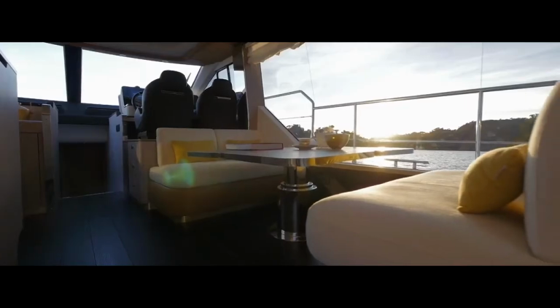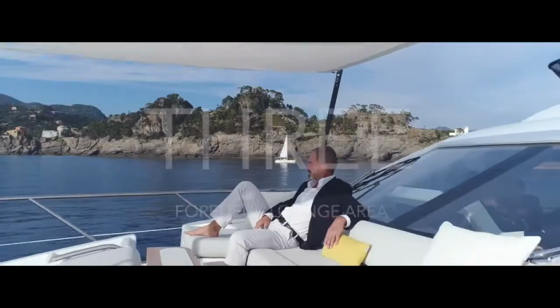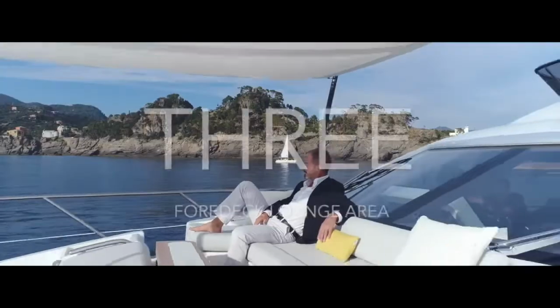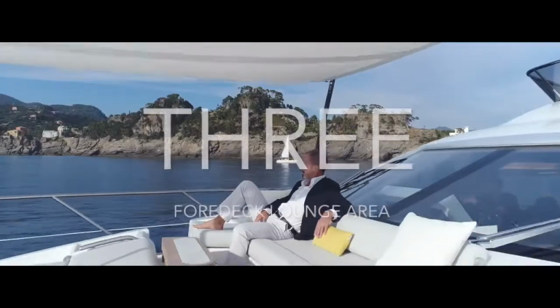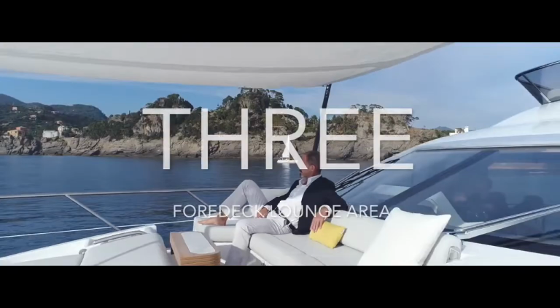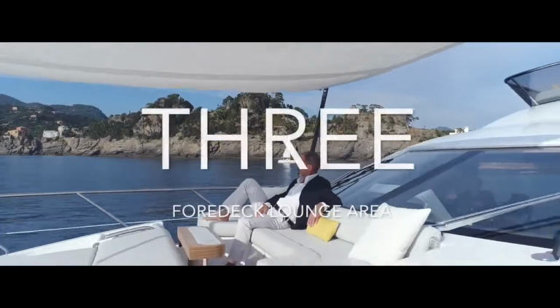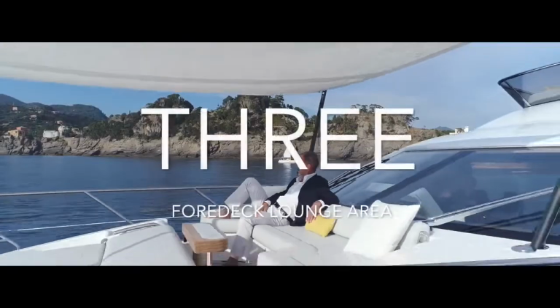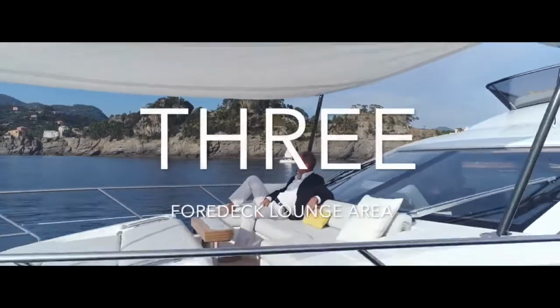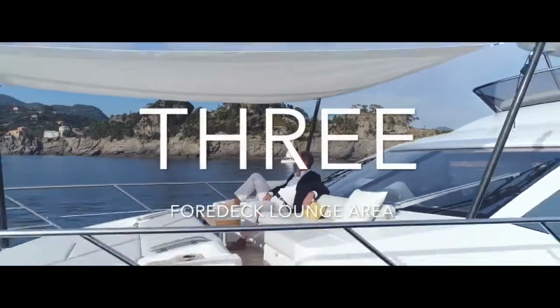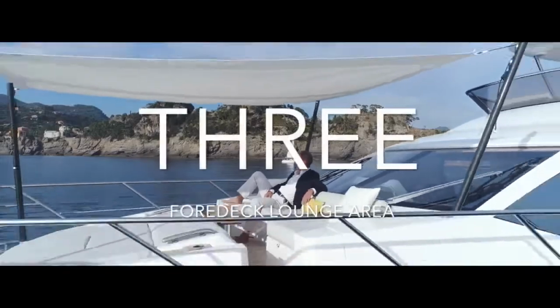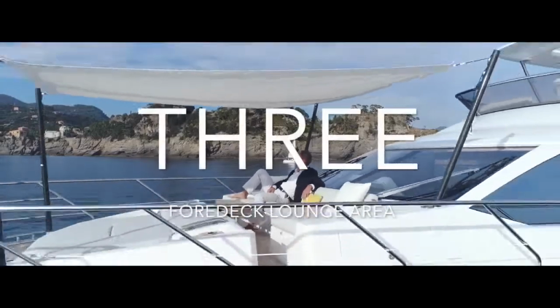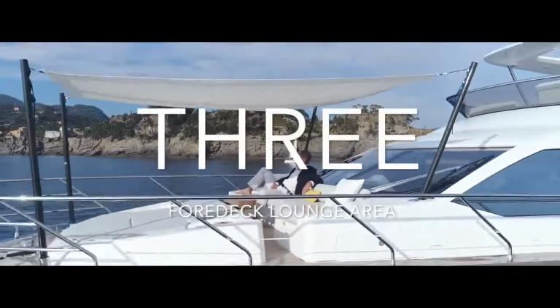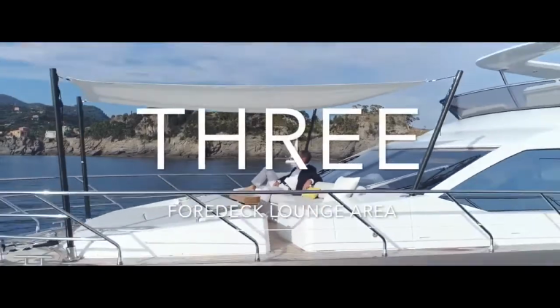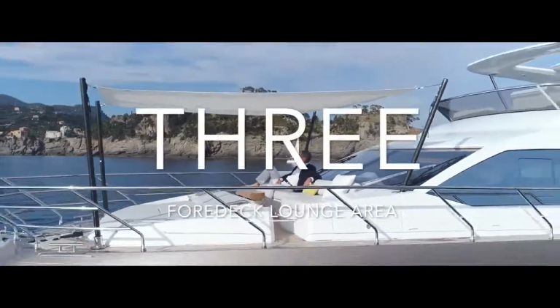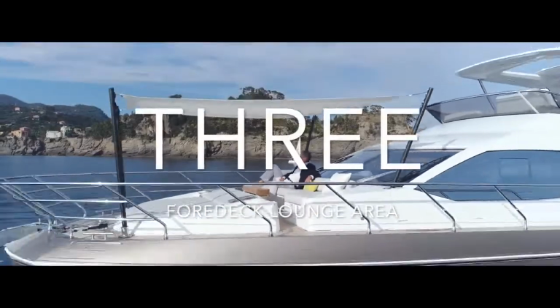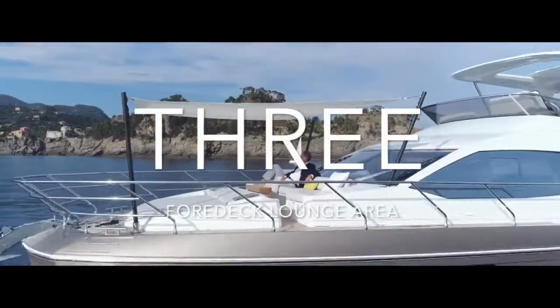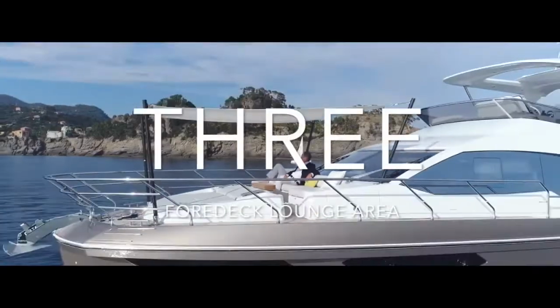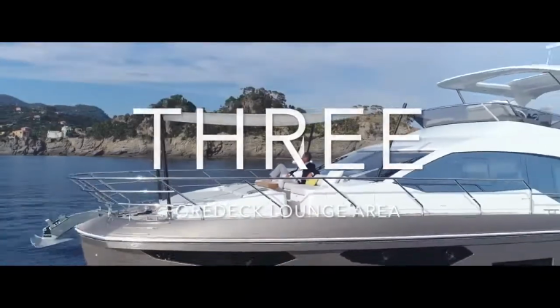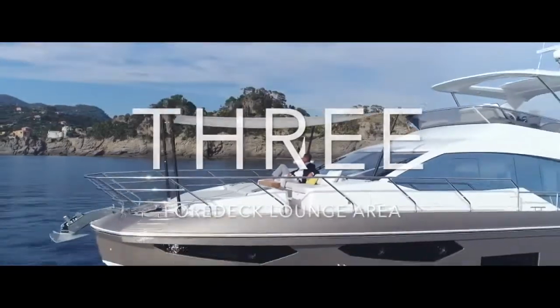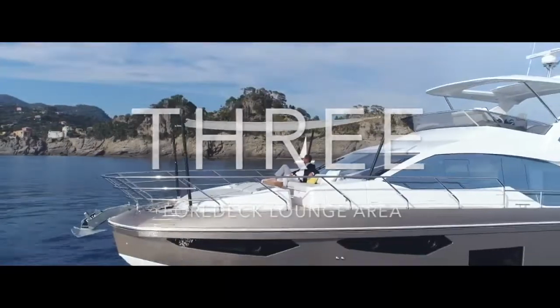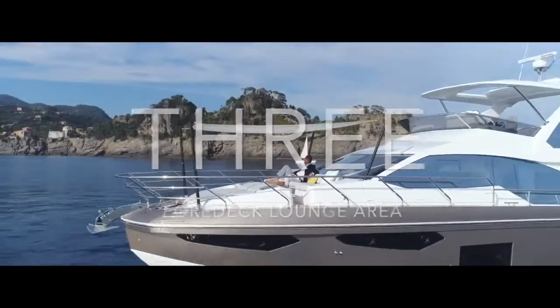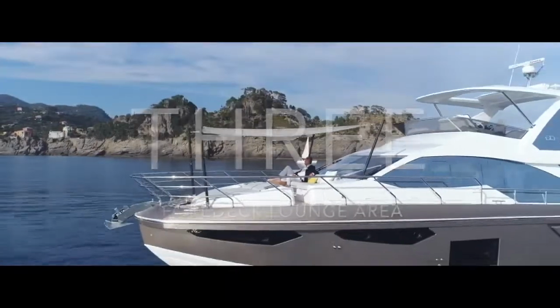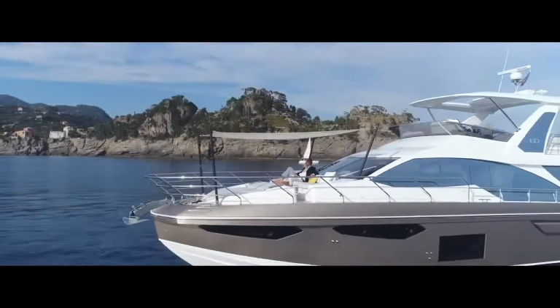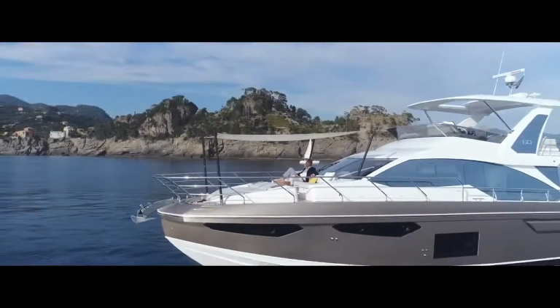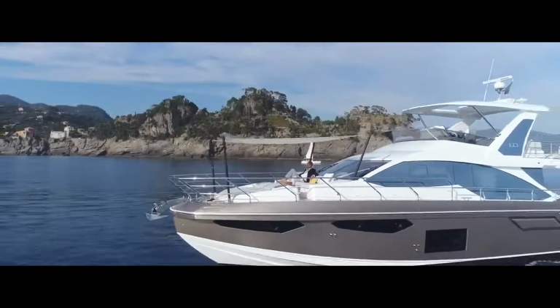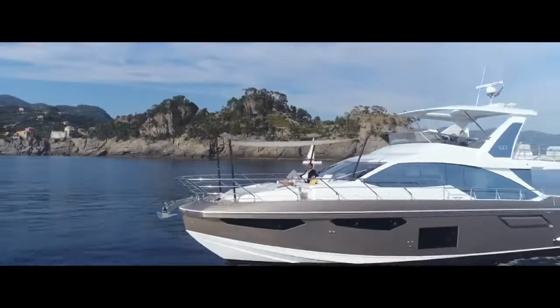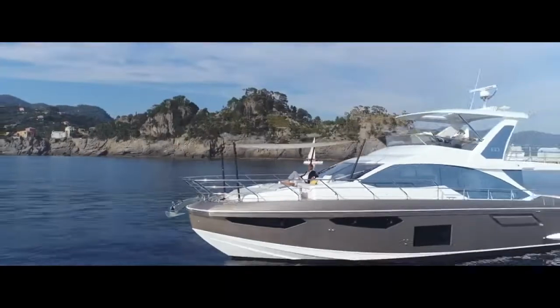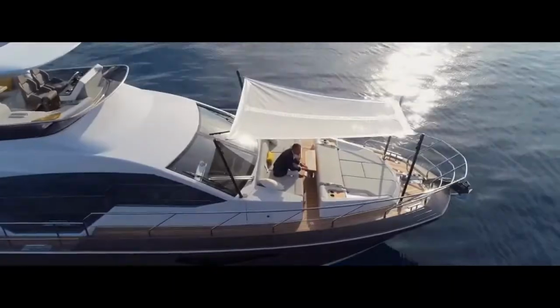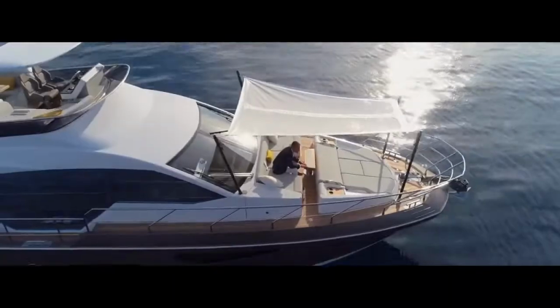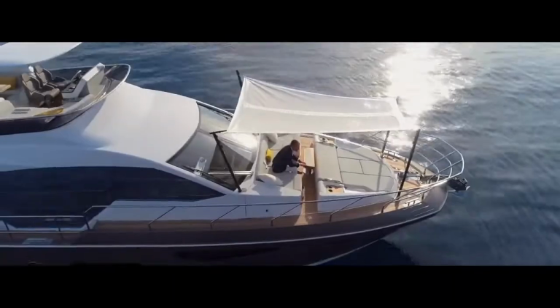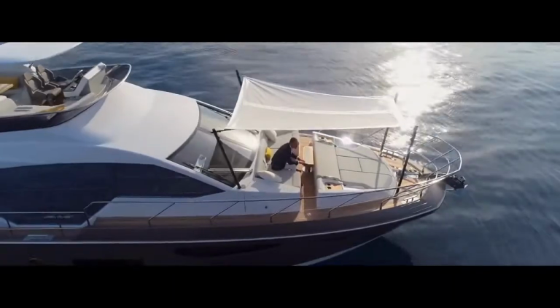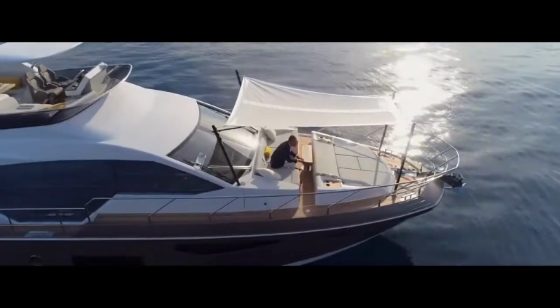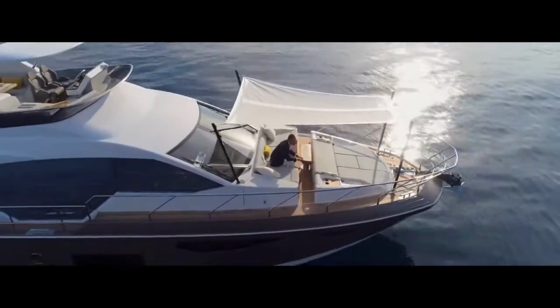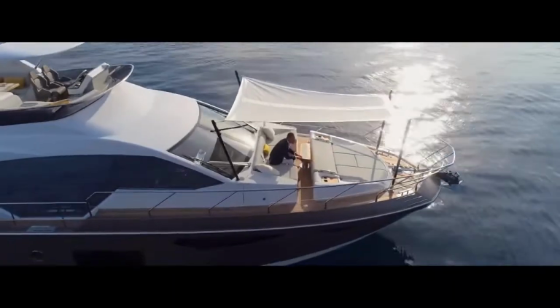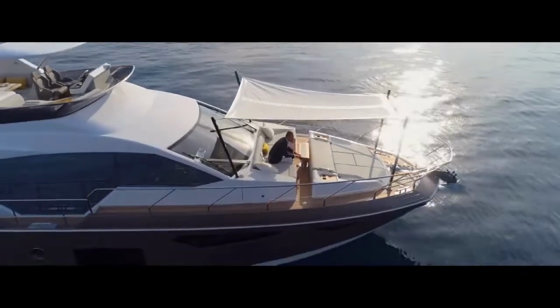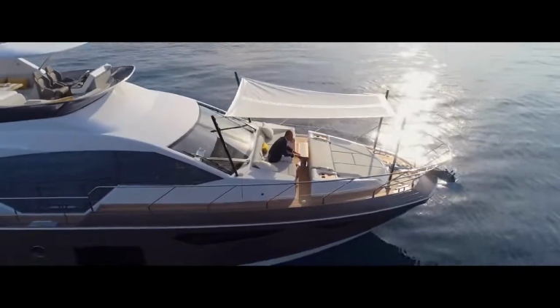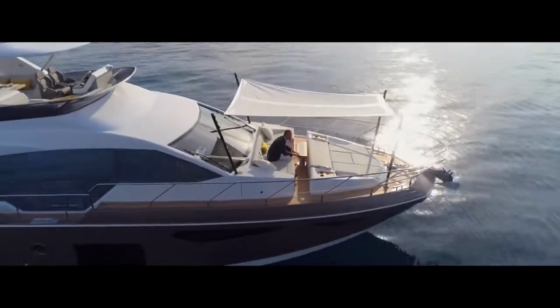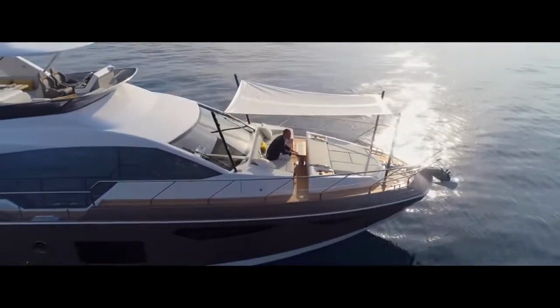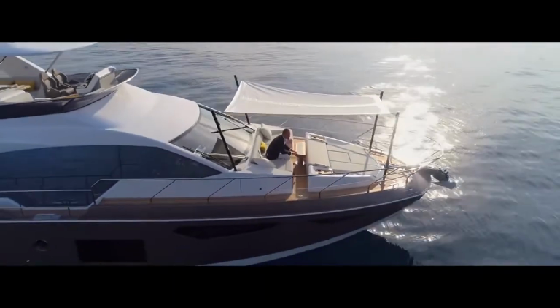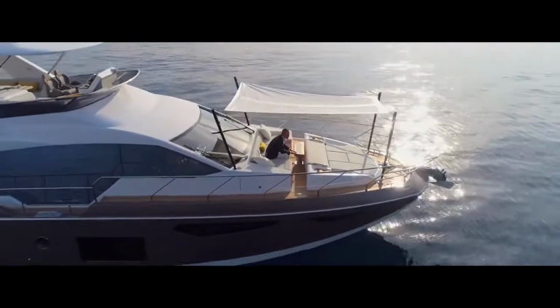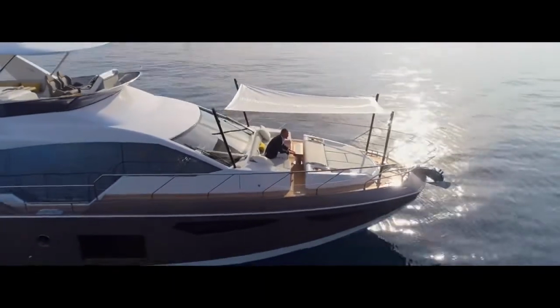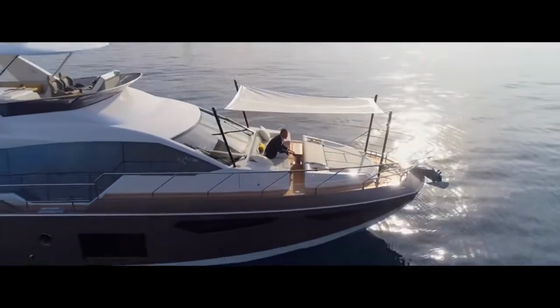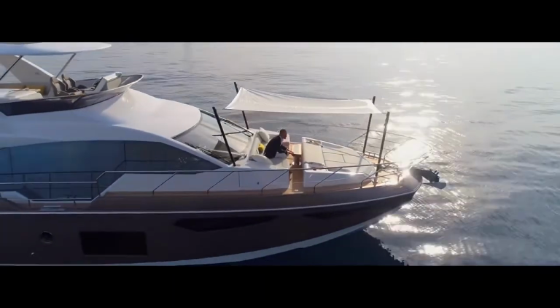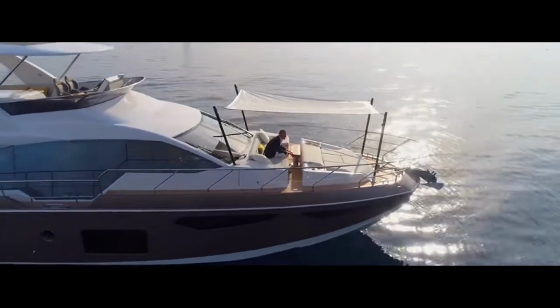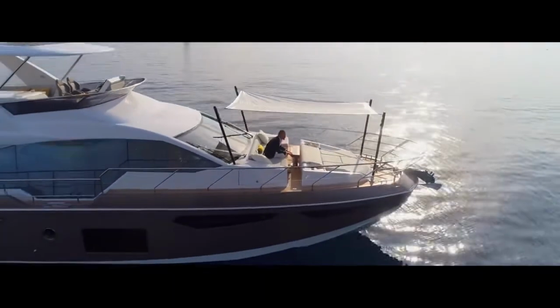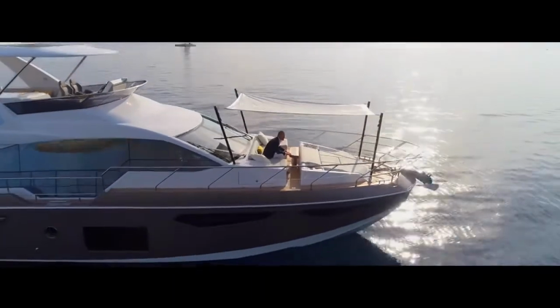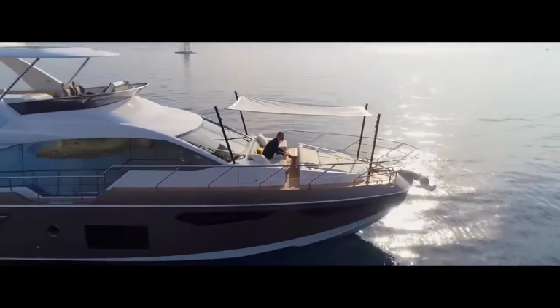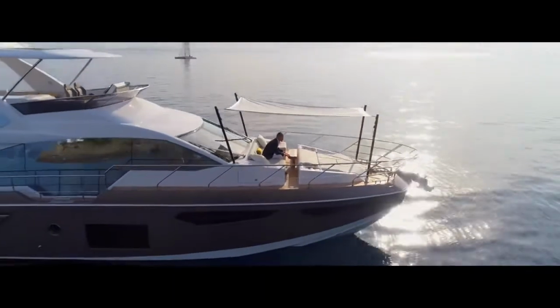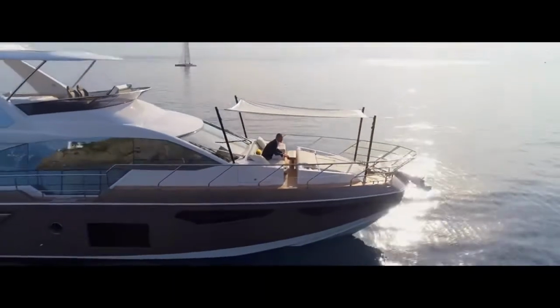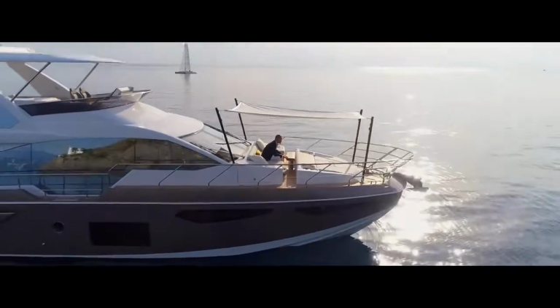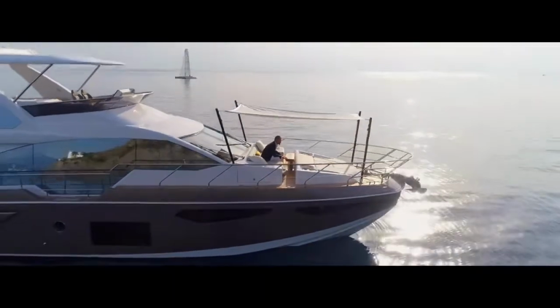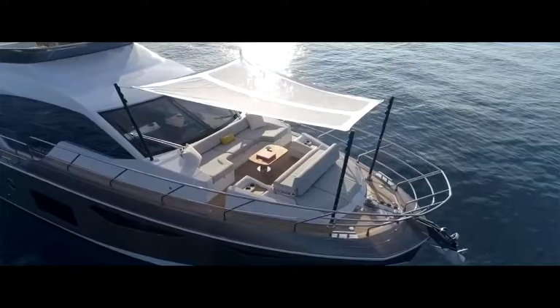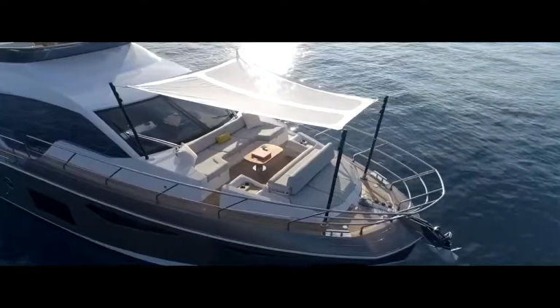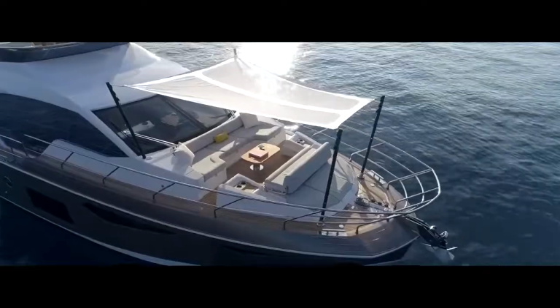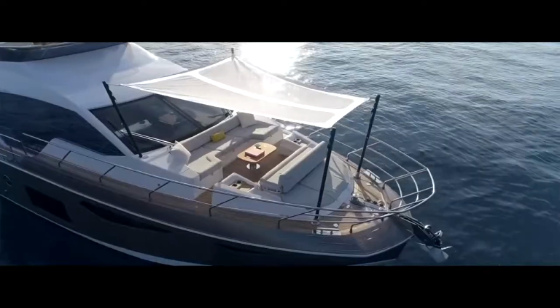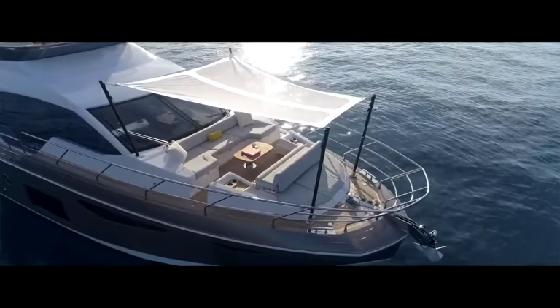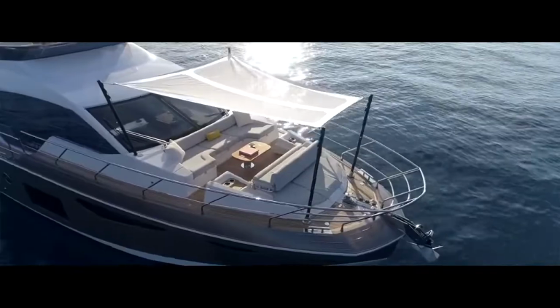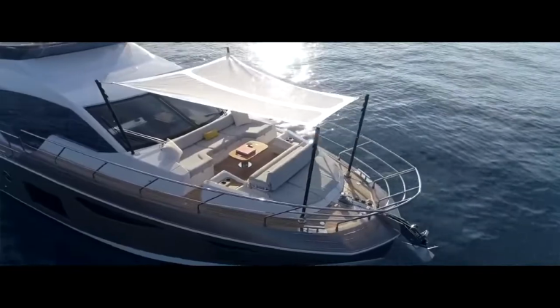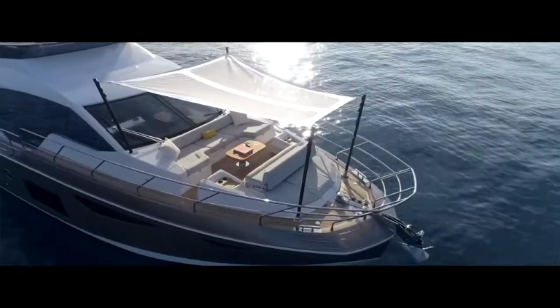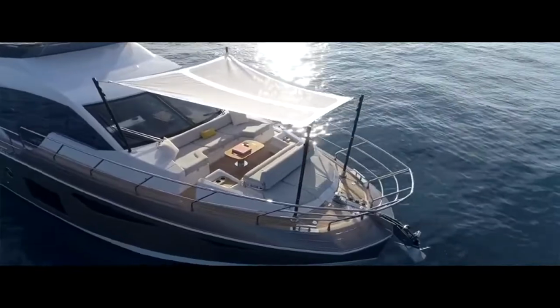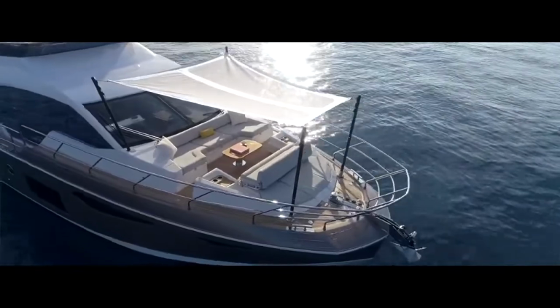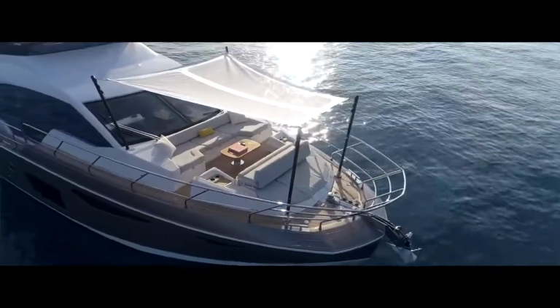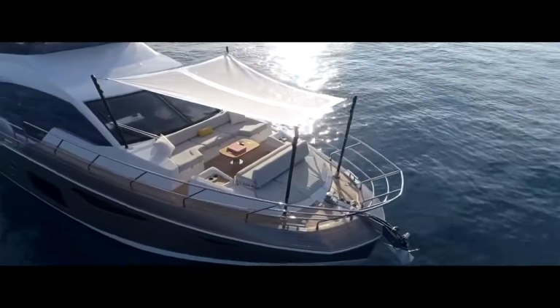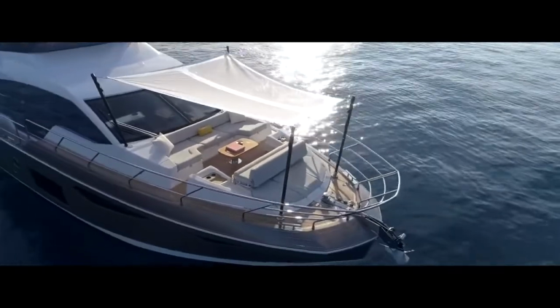3. The lounge area and sun pad on the foredeck has a smart headrest that can swivel to create a second sofa.